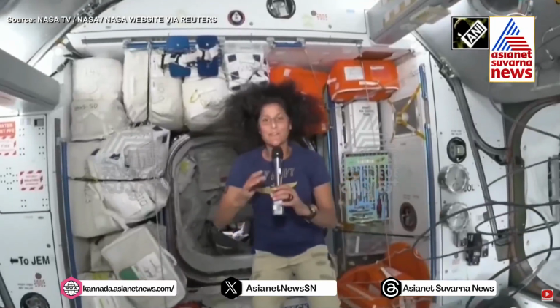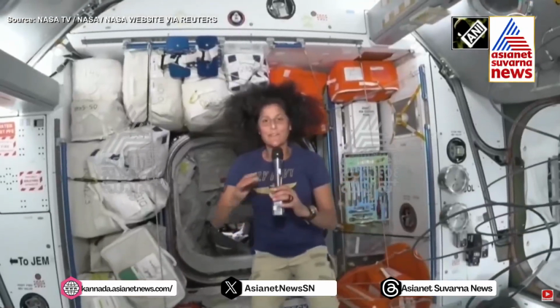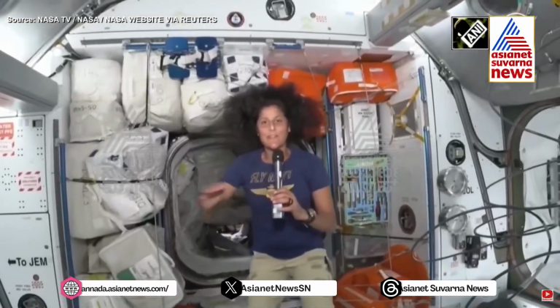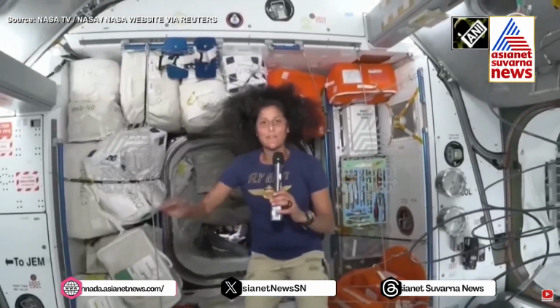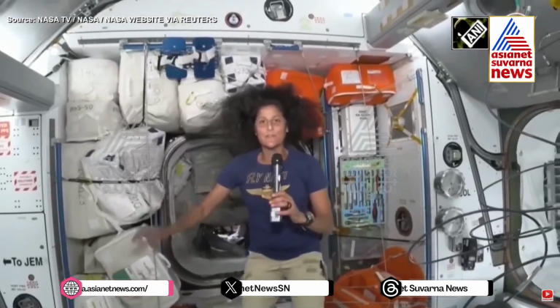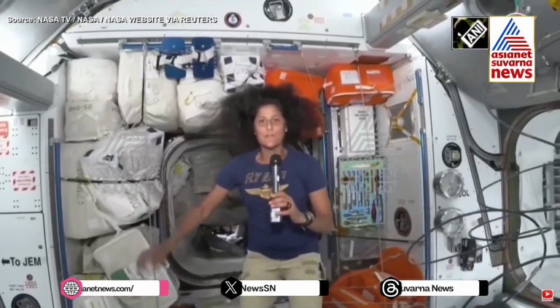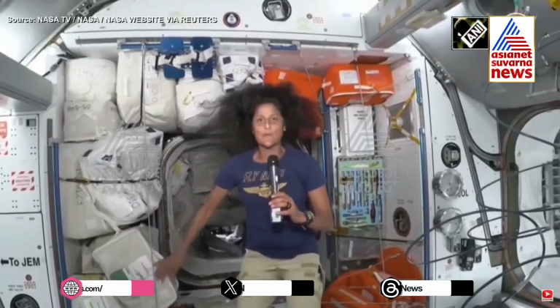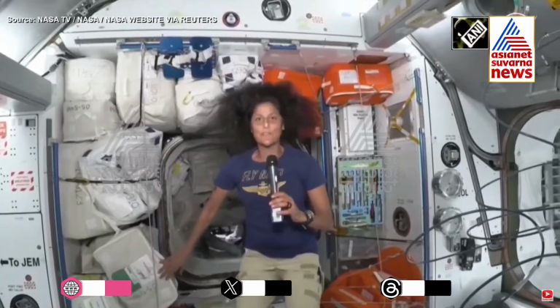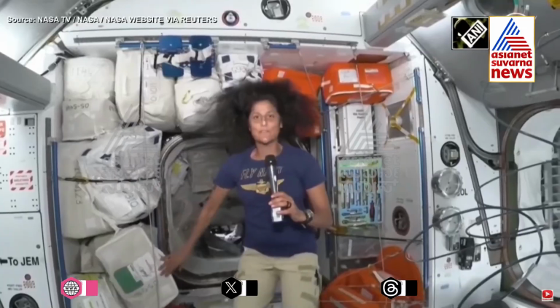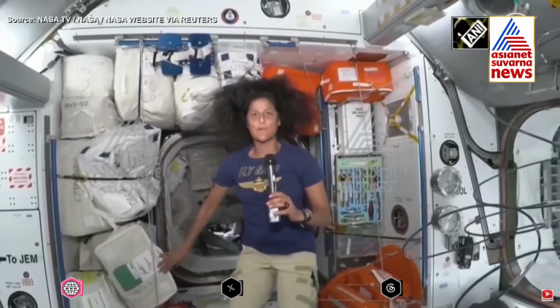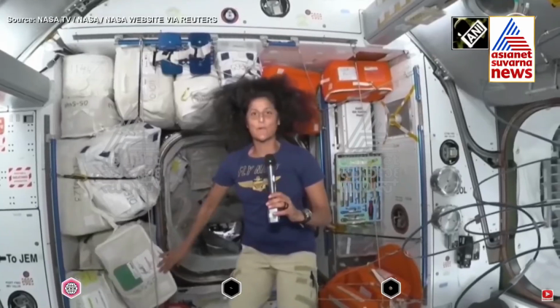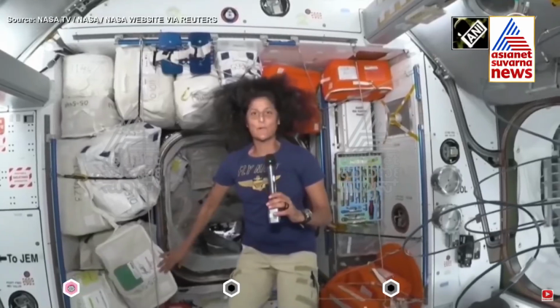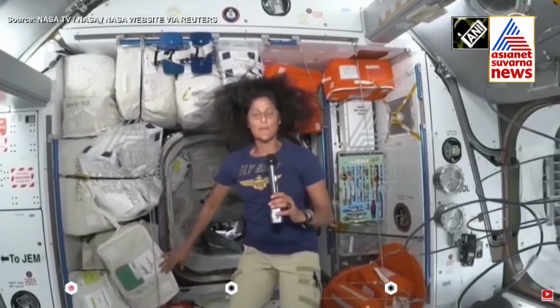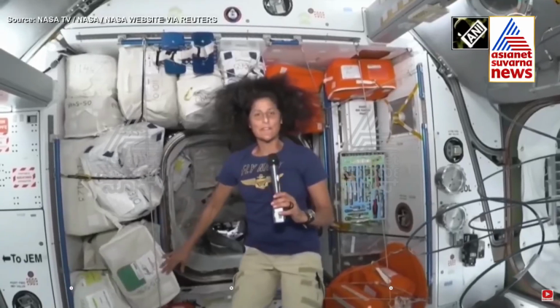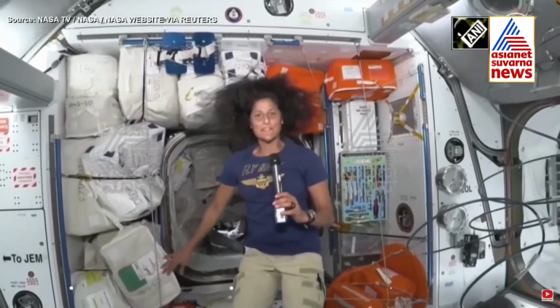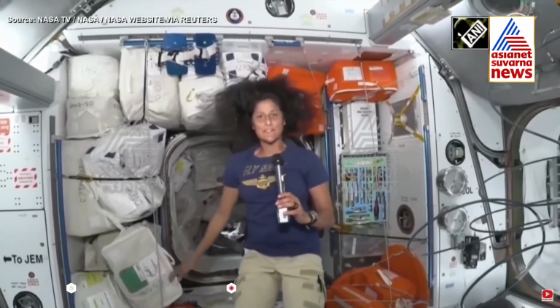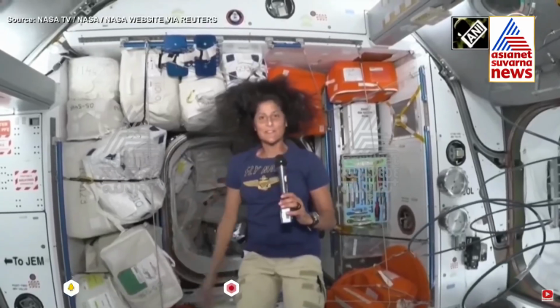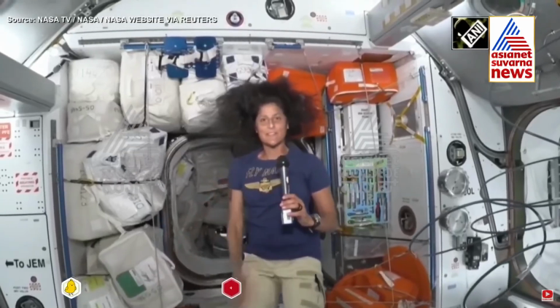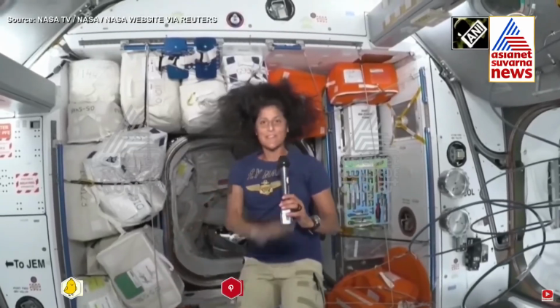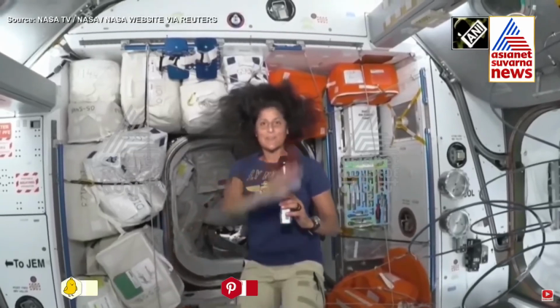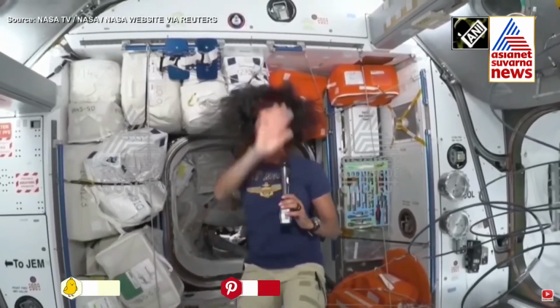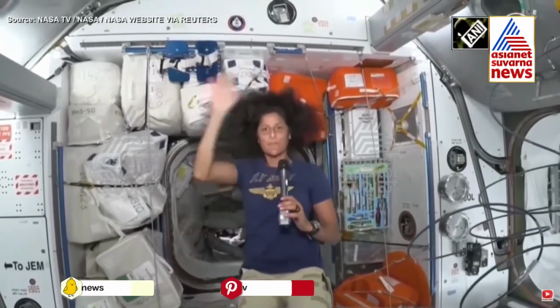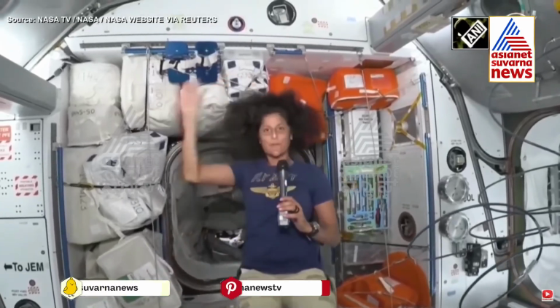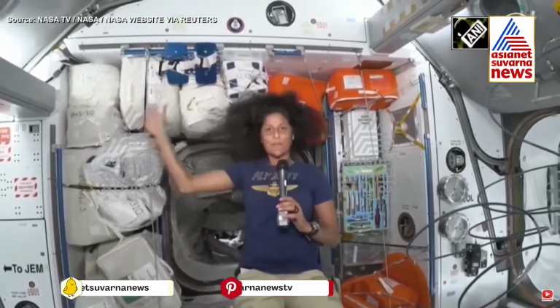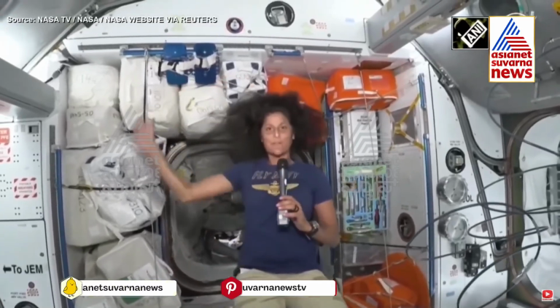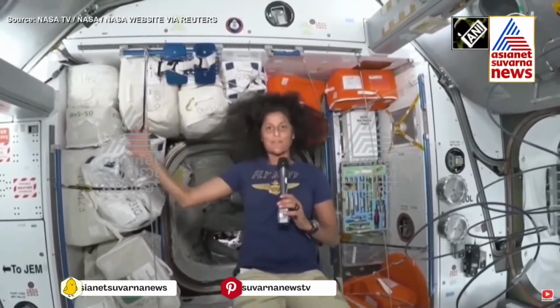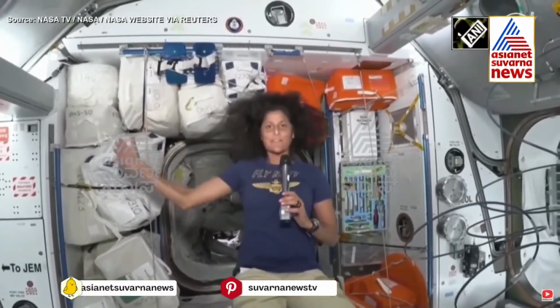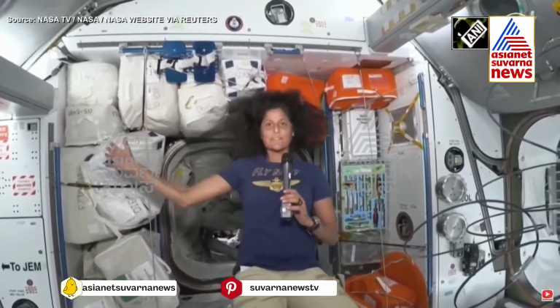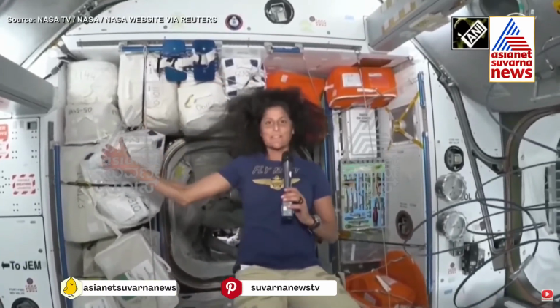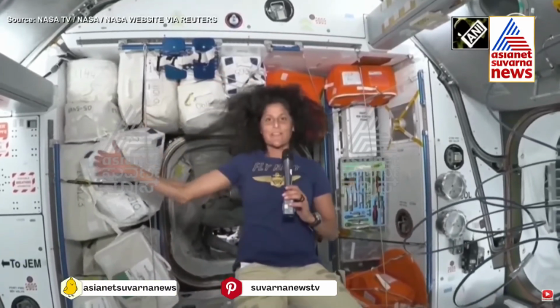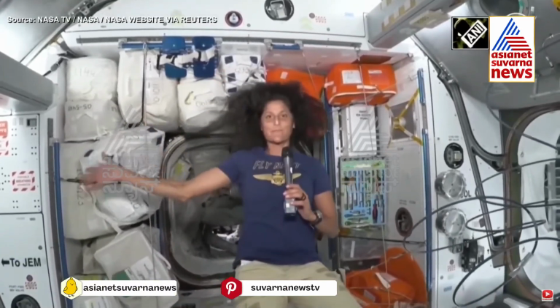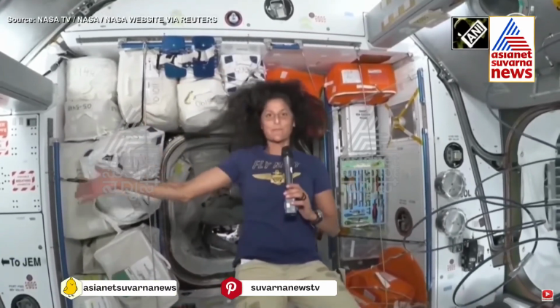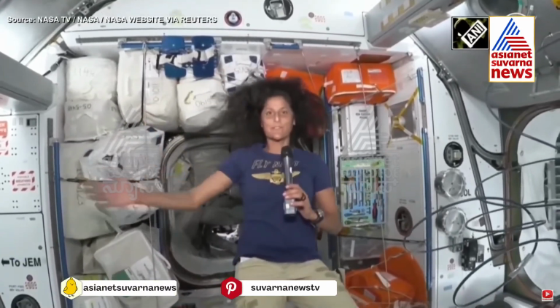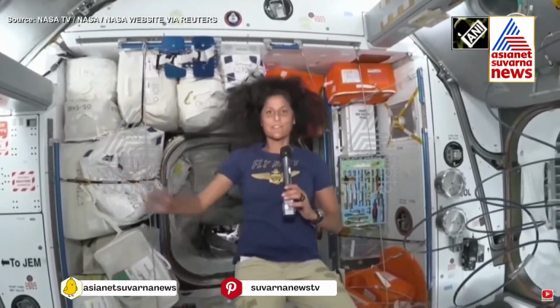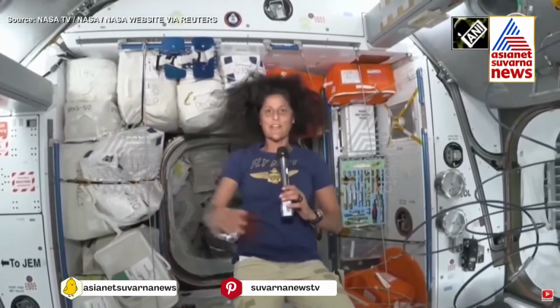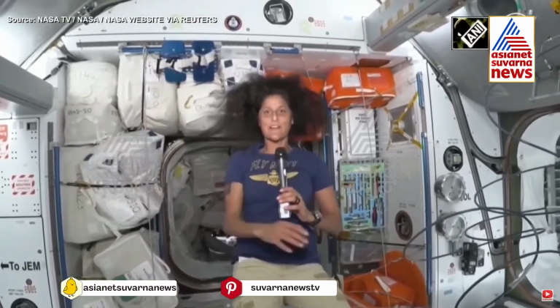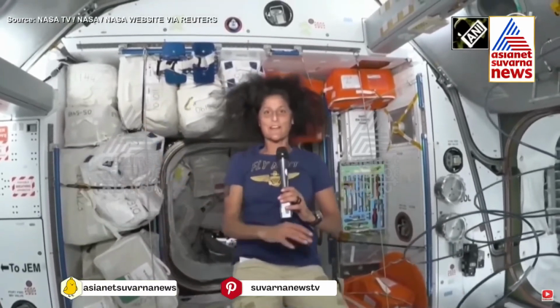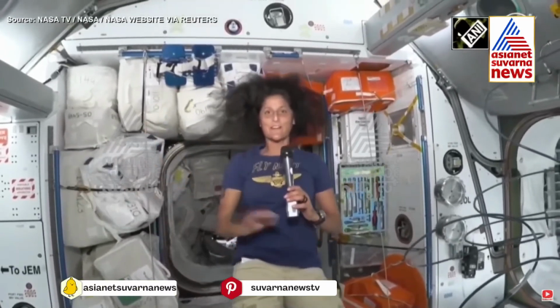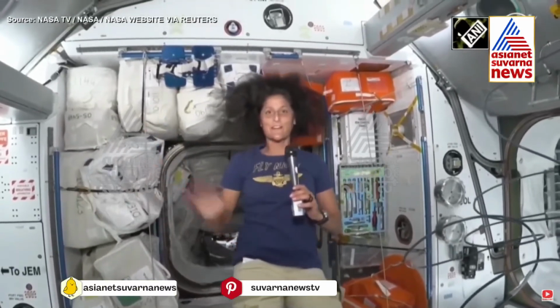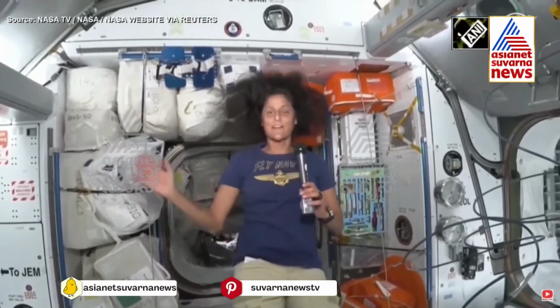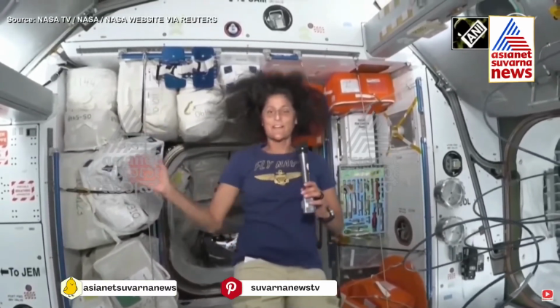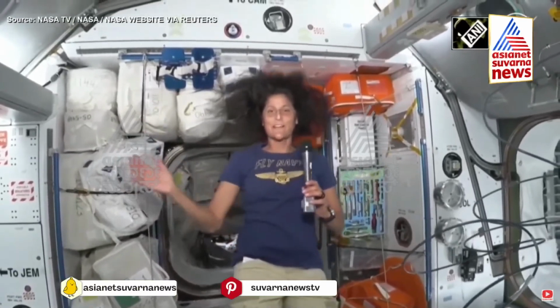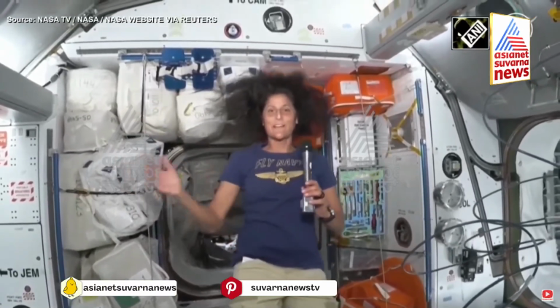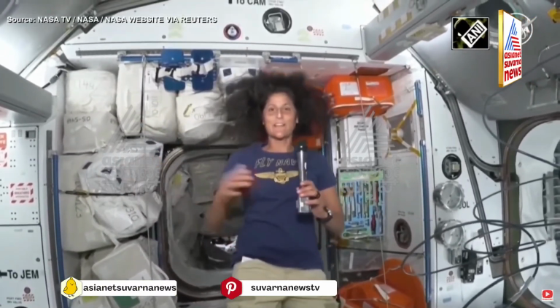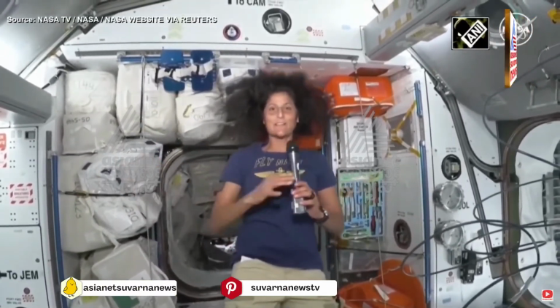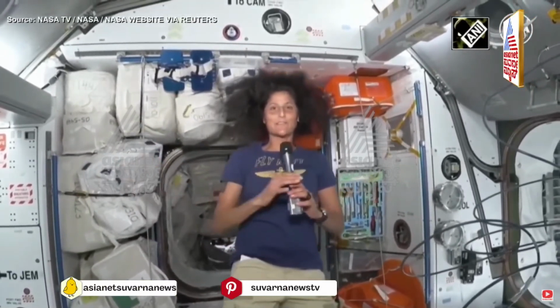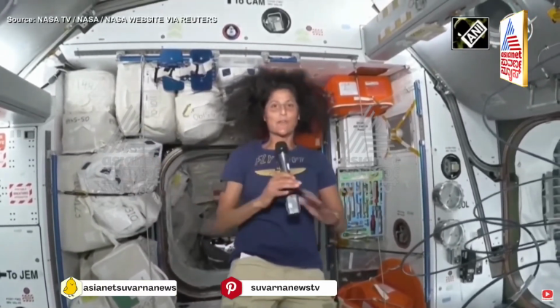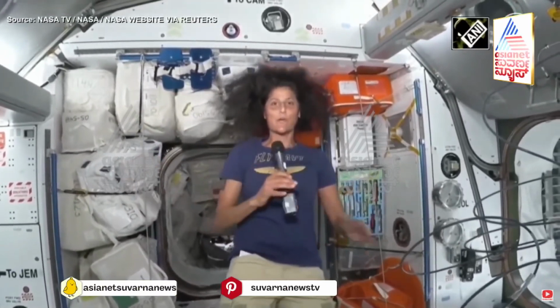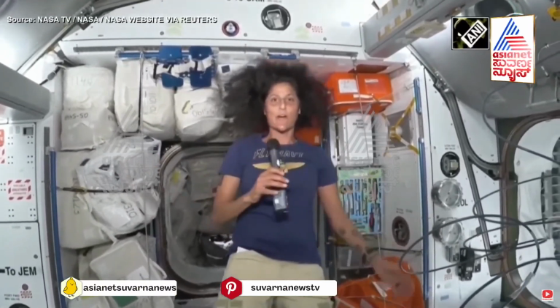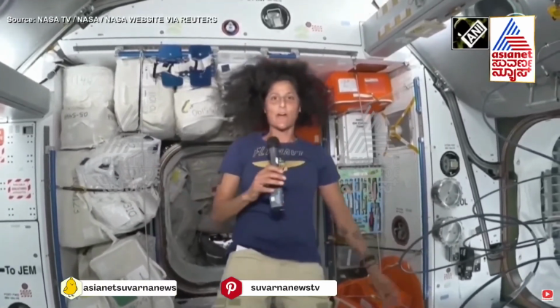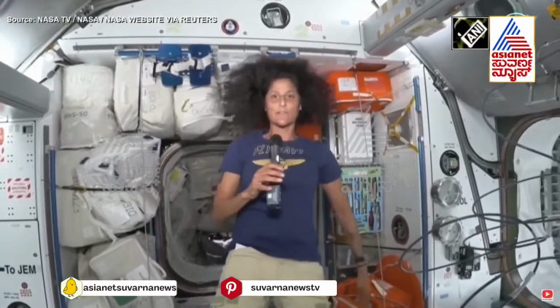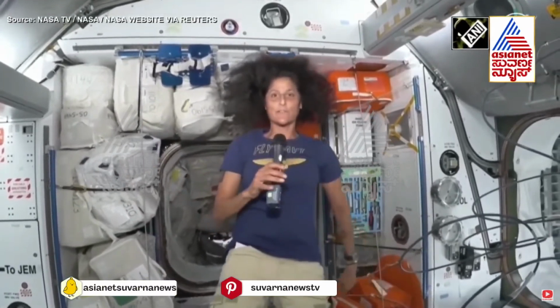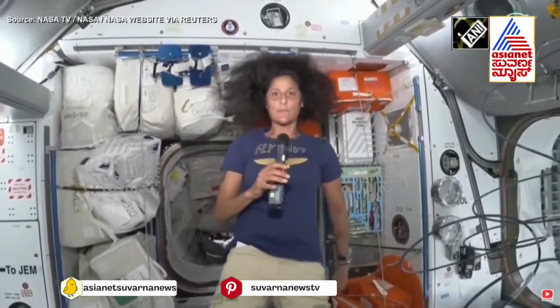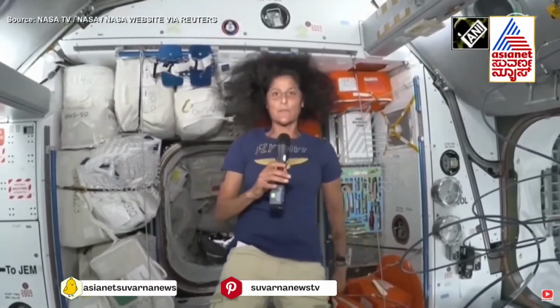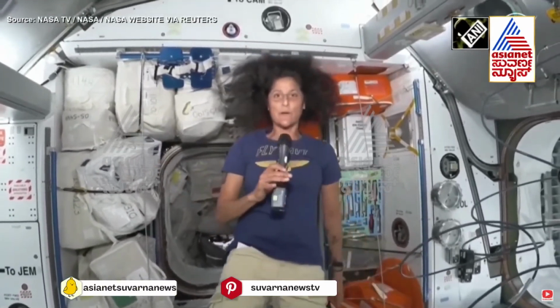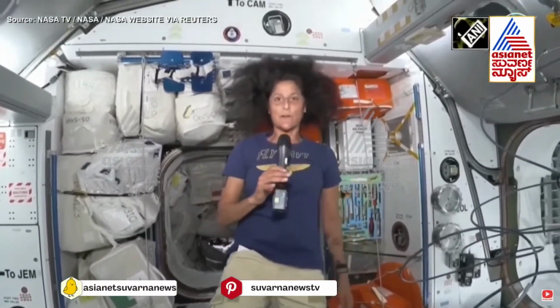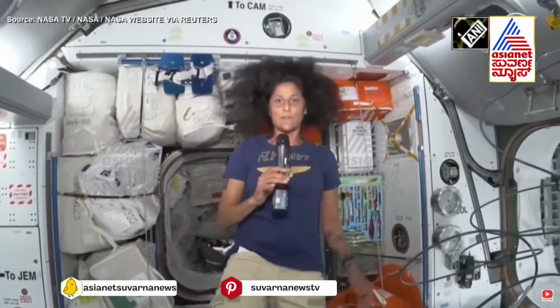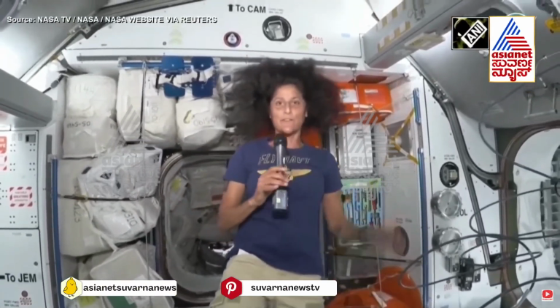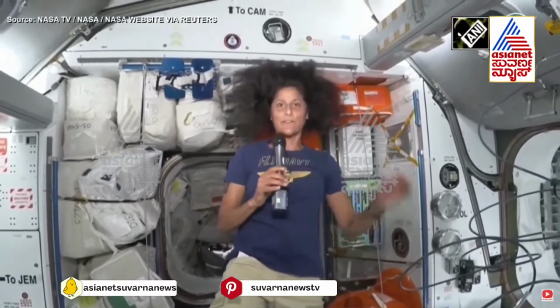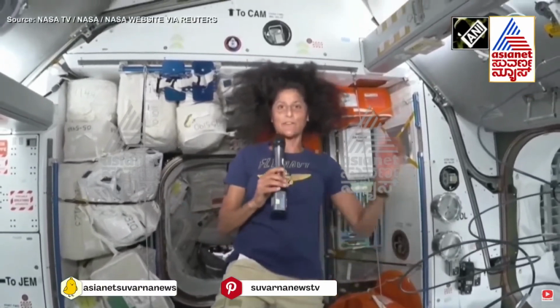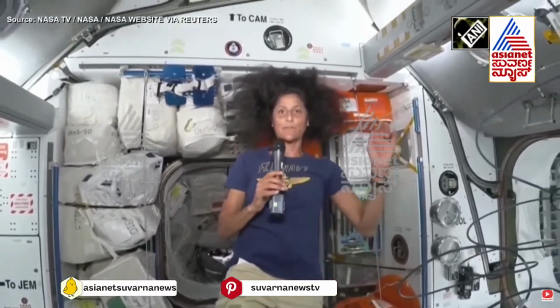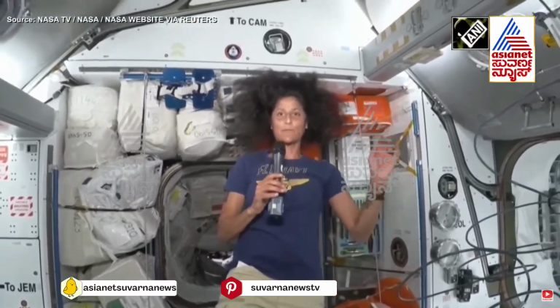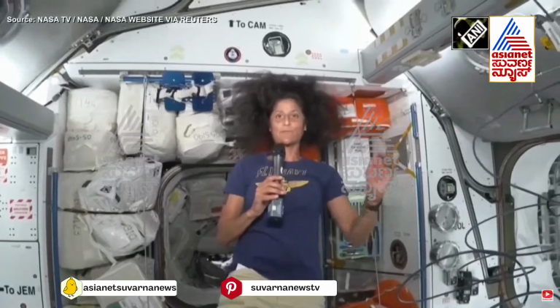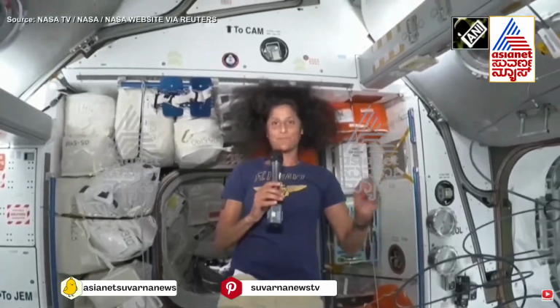Thank you so much for paying attention and being with us. Butch and I are again so honored to be part of this crew.